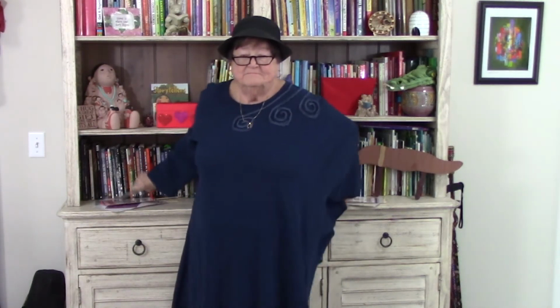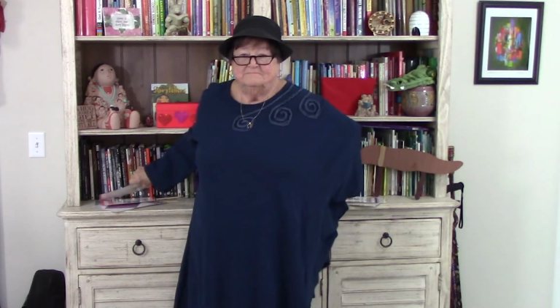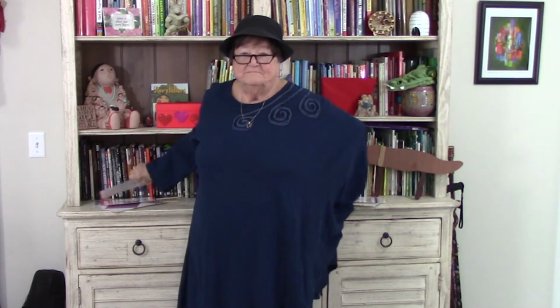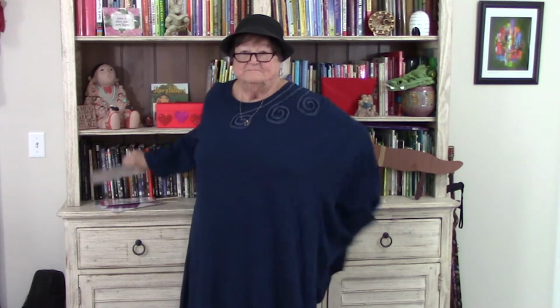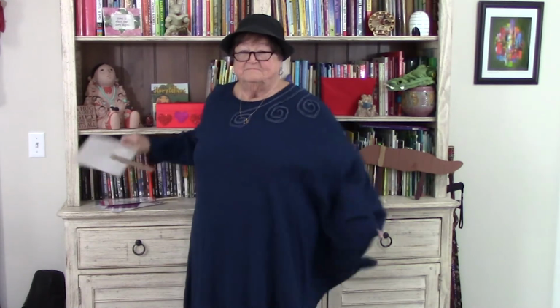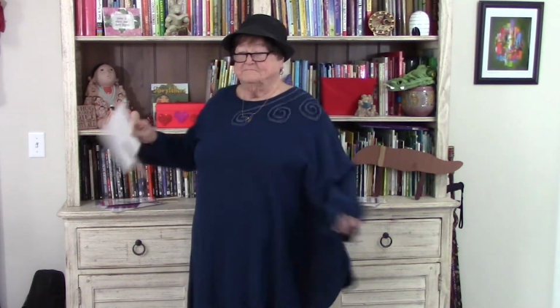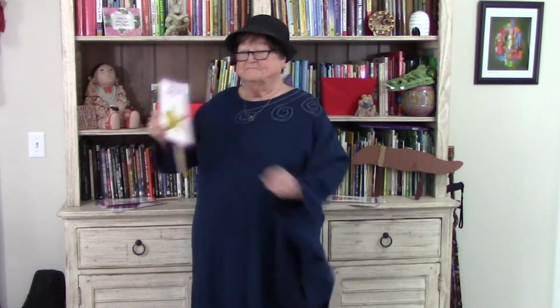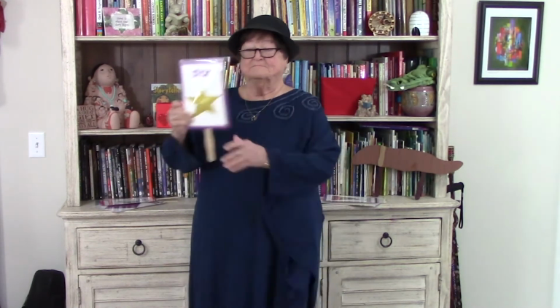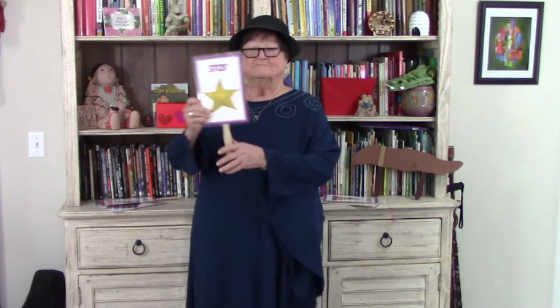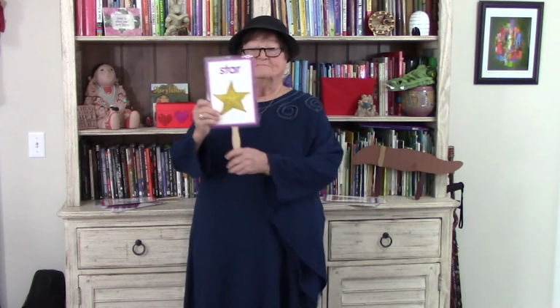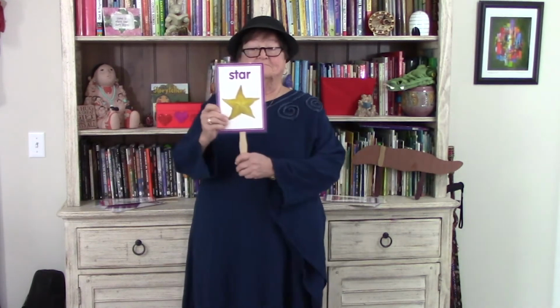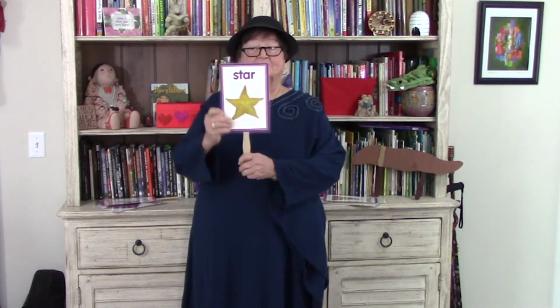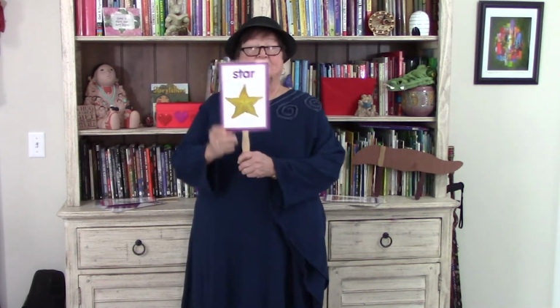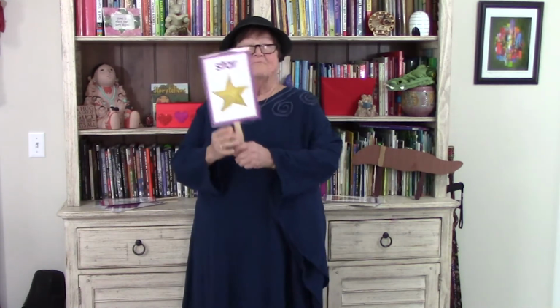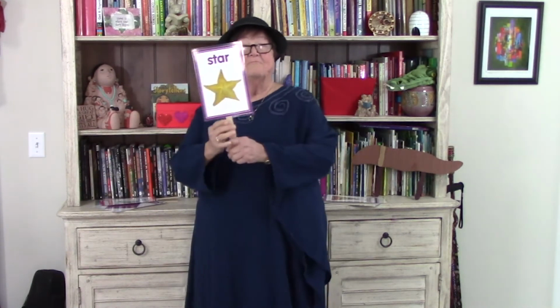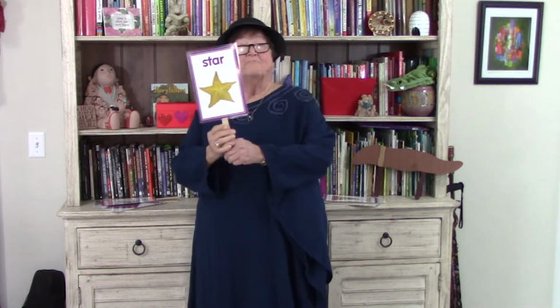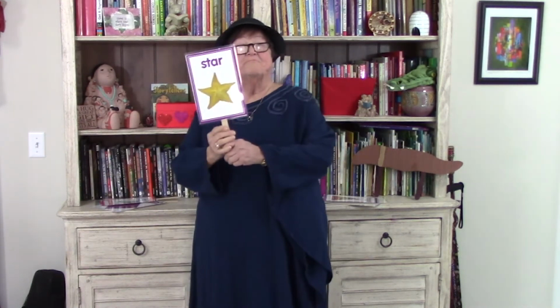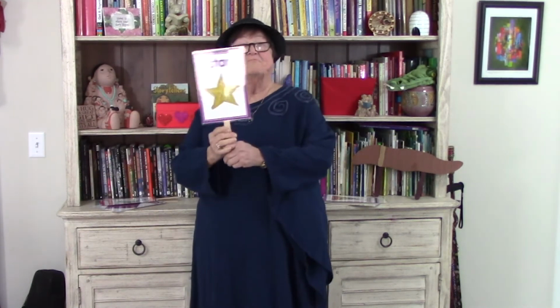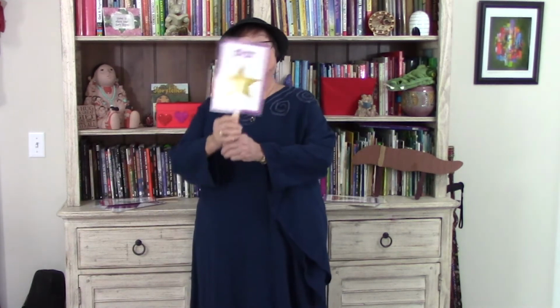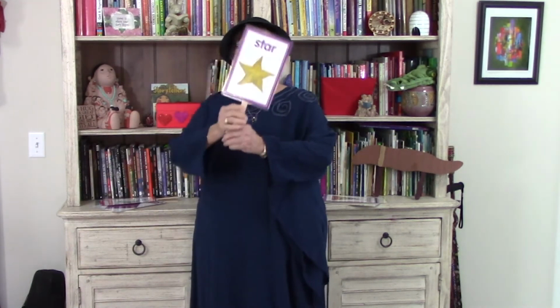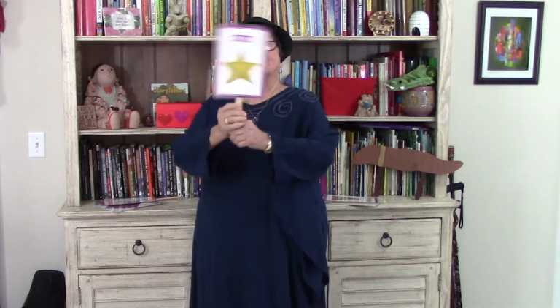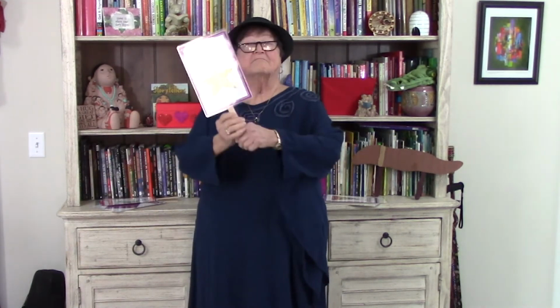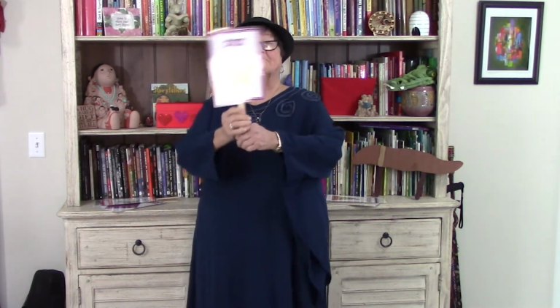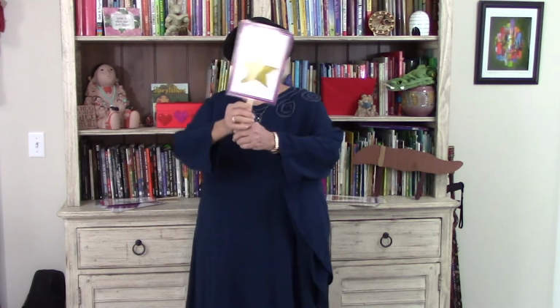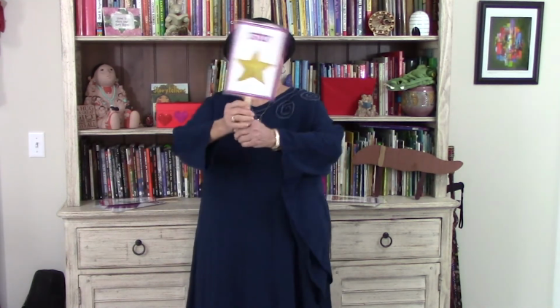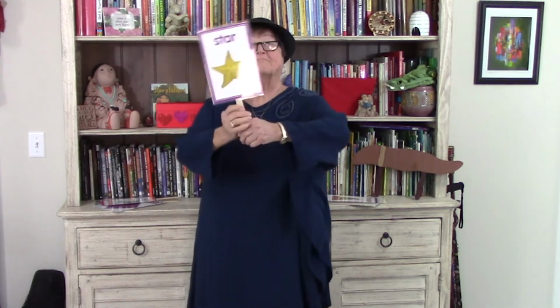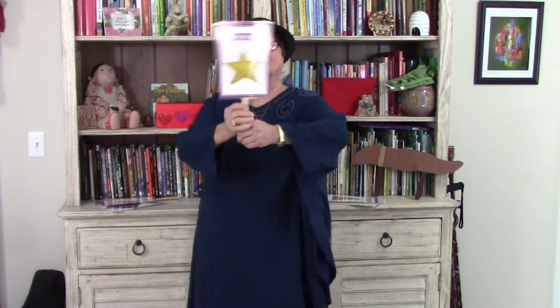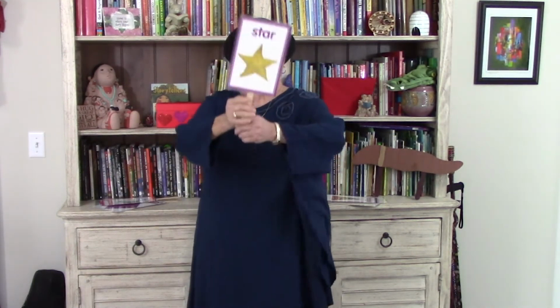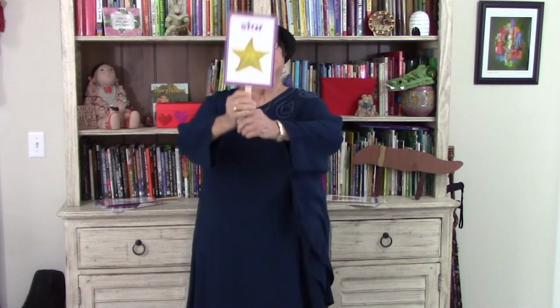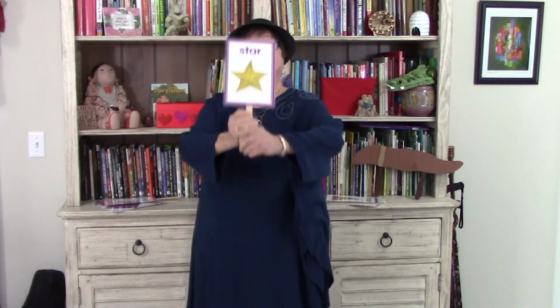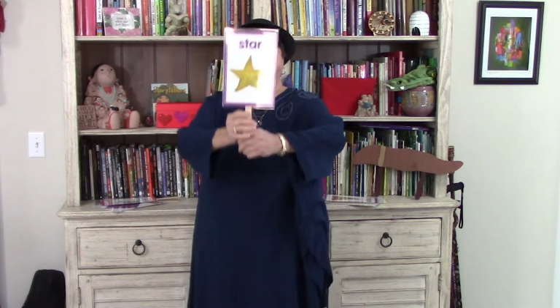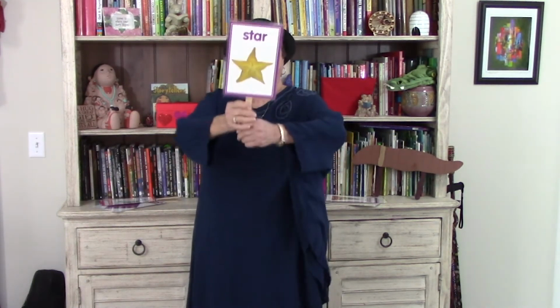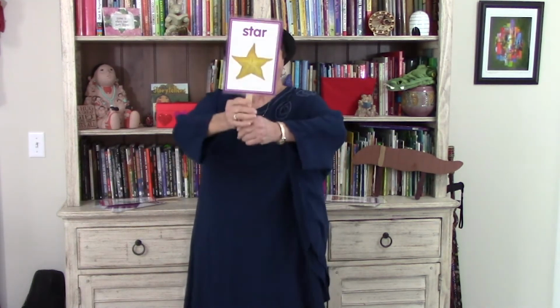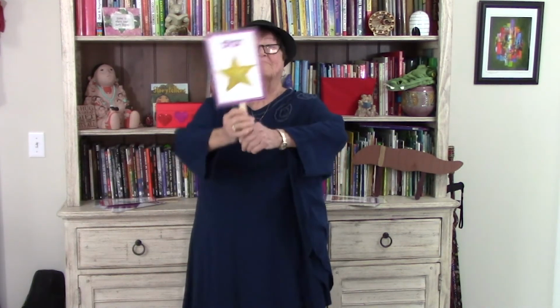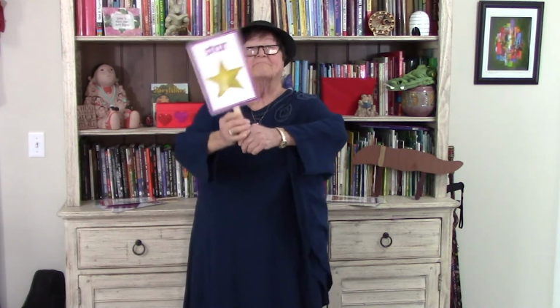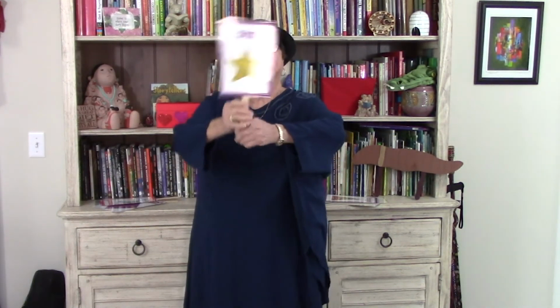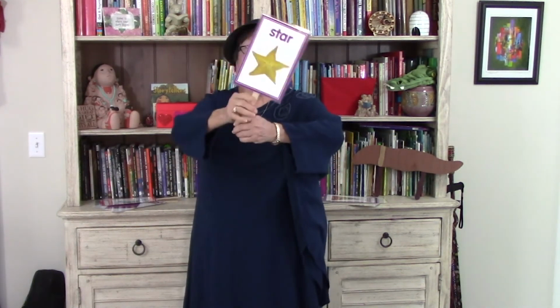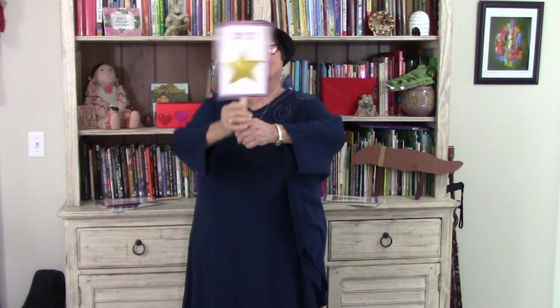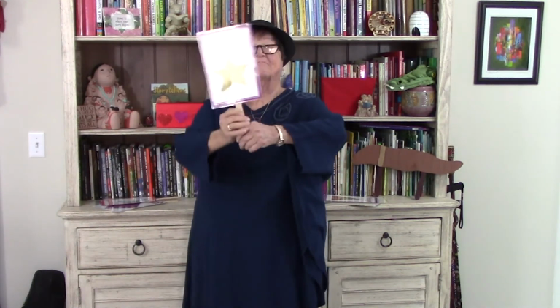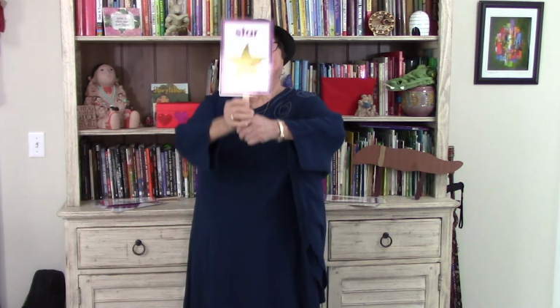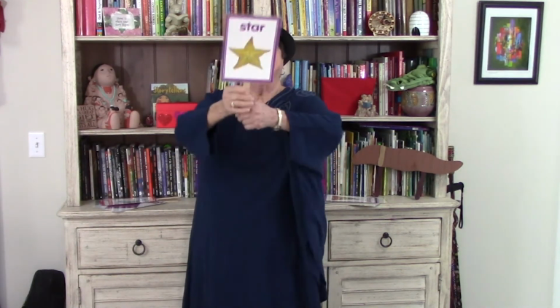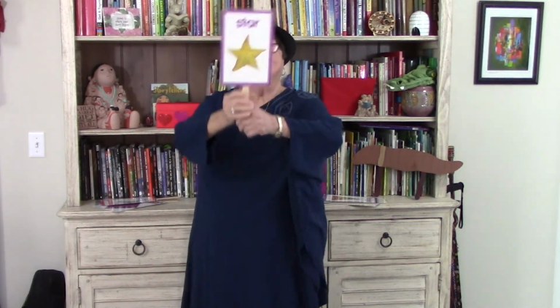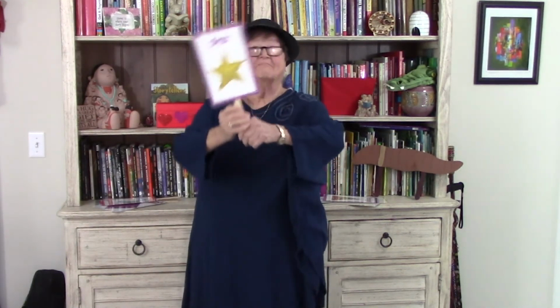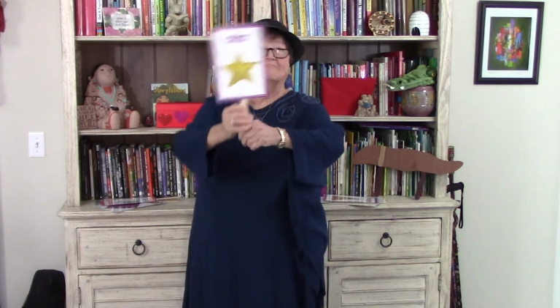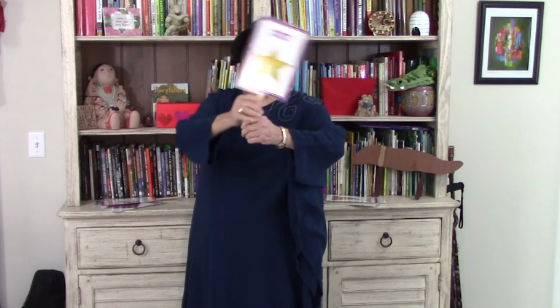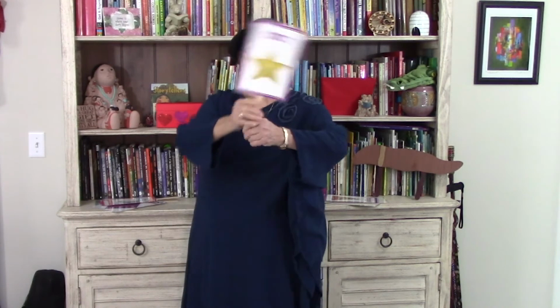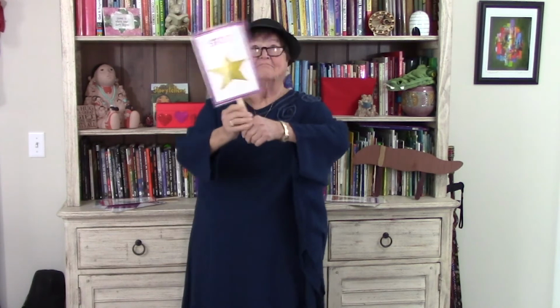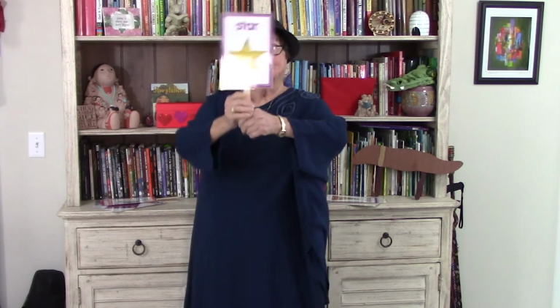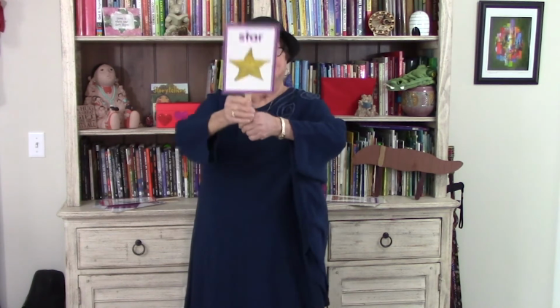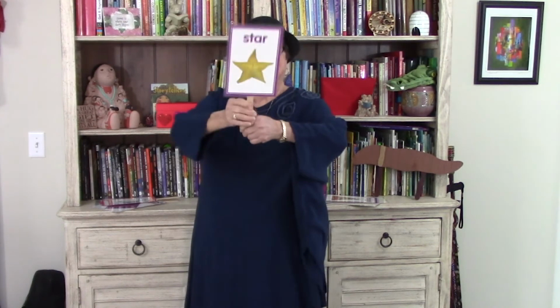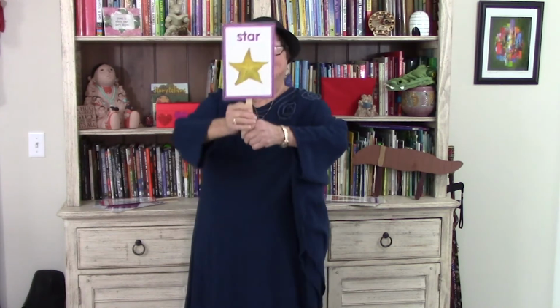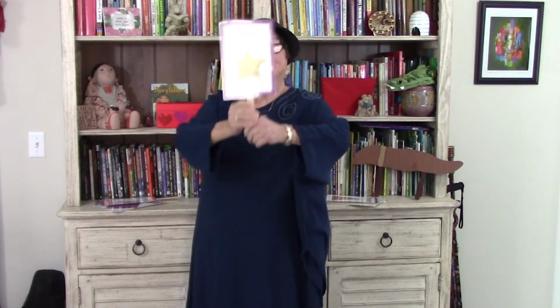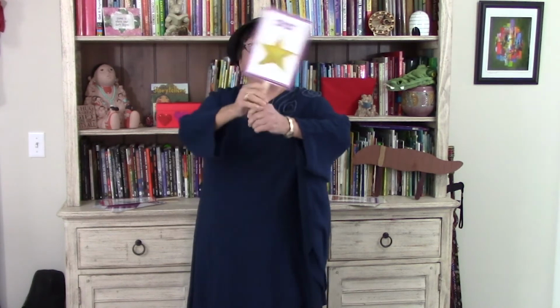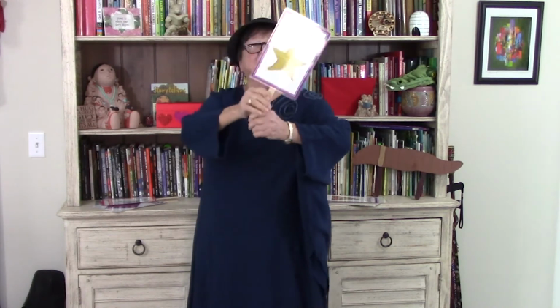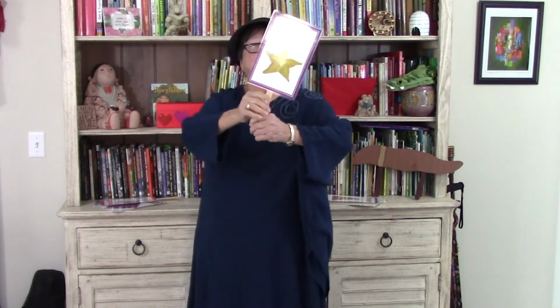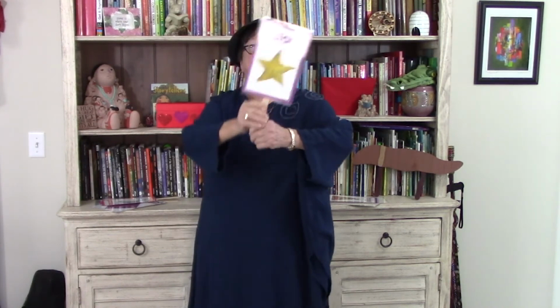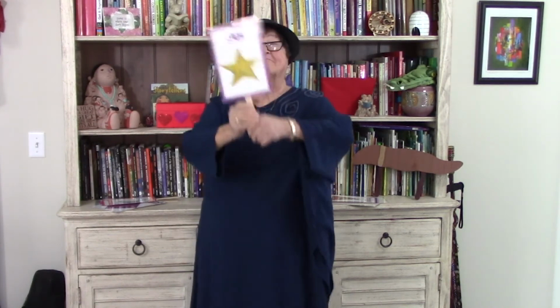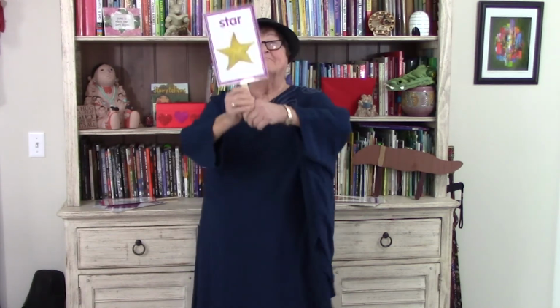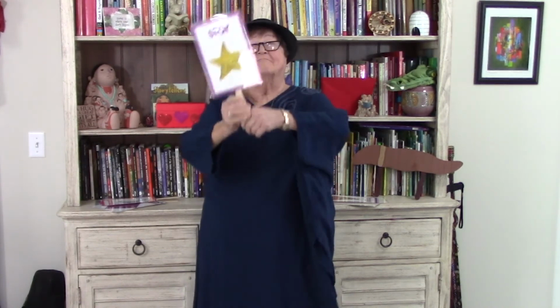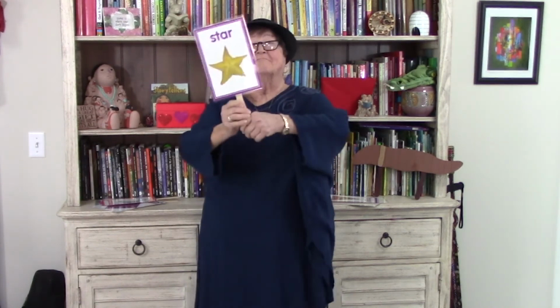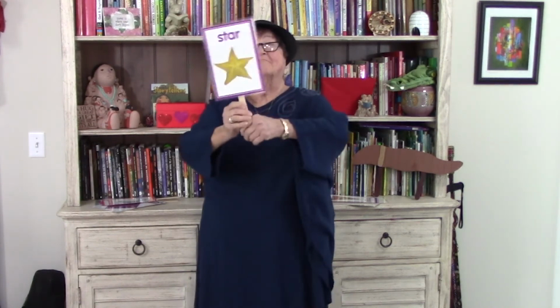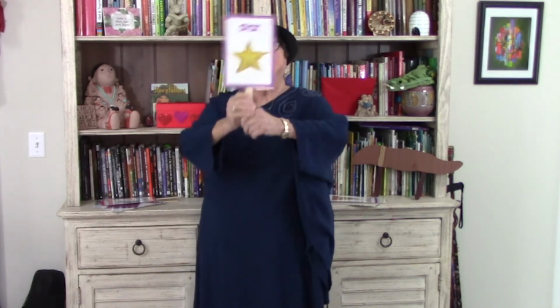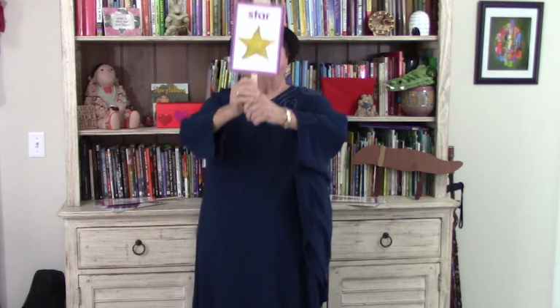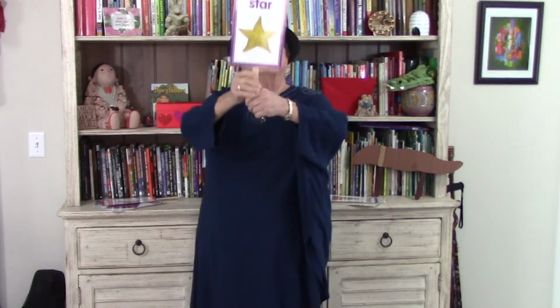Star, star, twinkling bright. Star, star, saying good night.